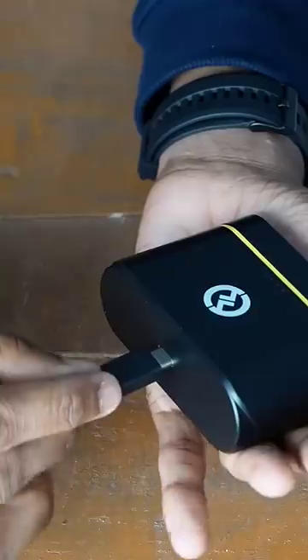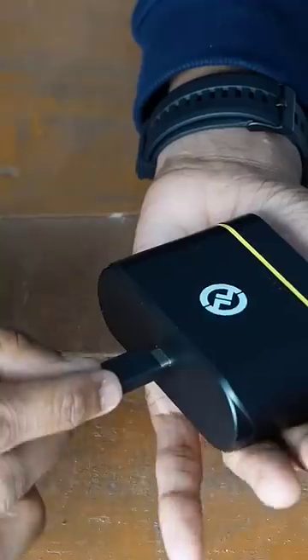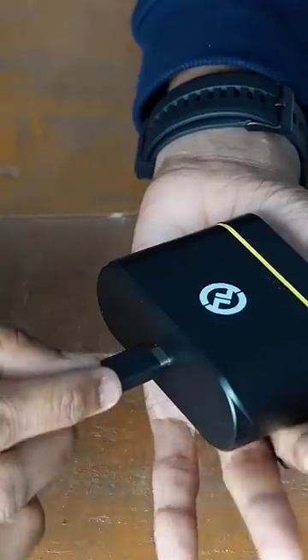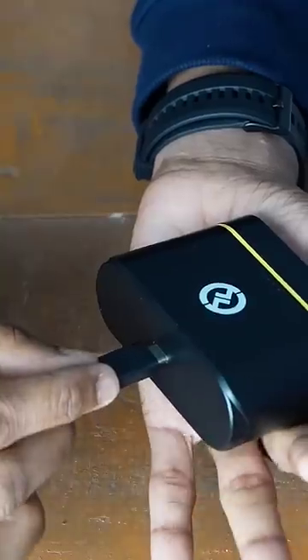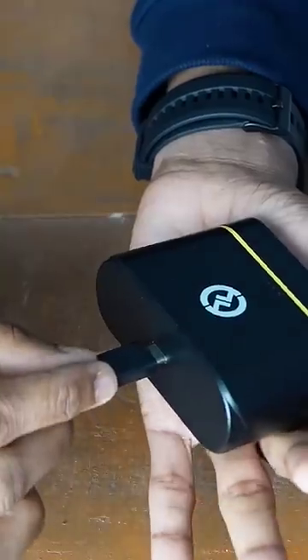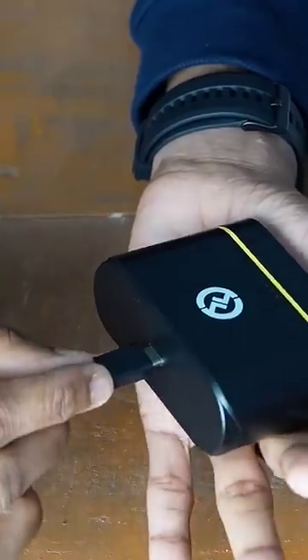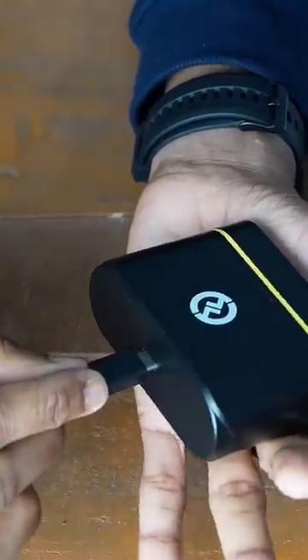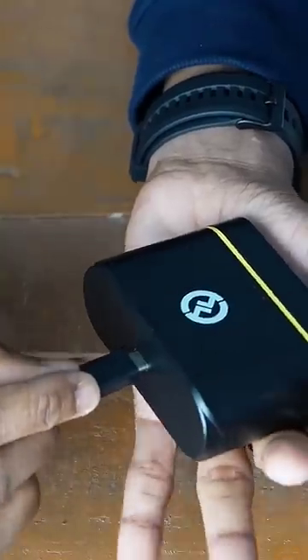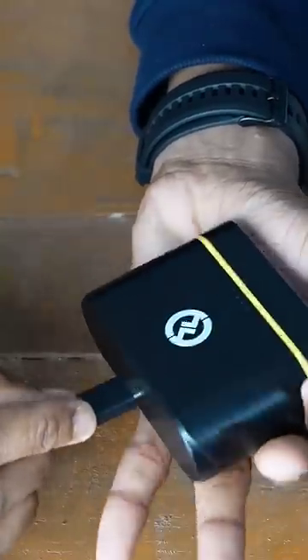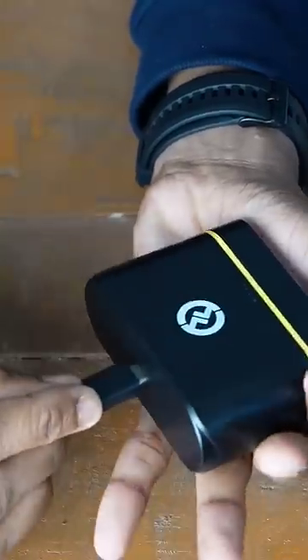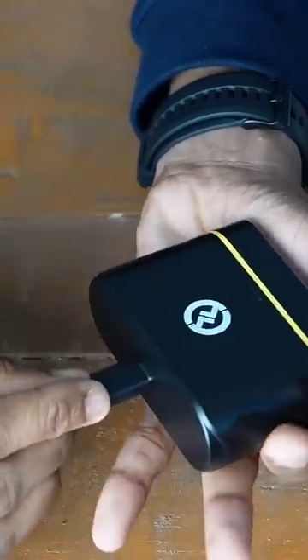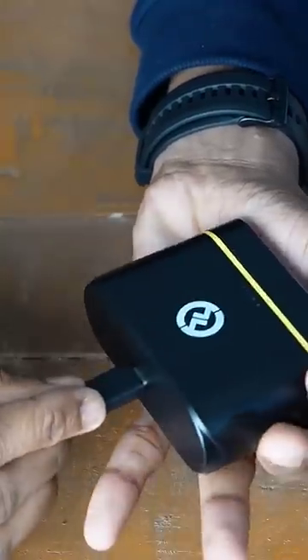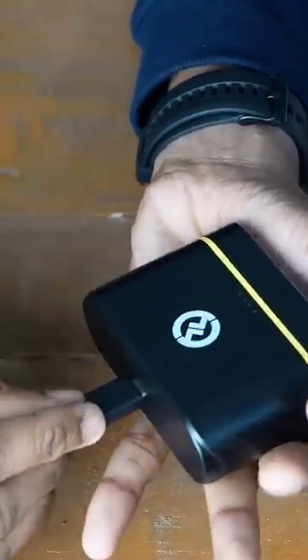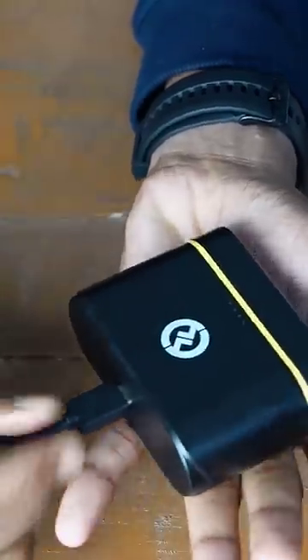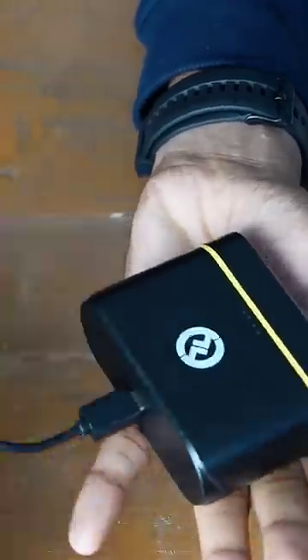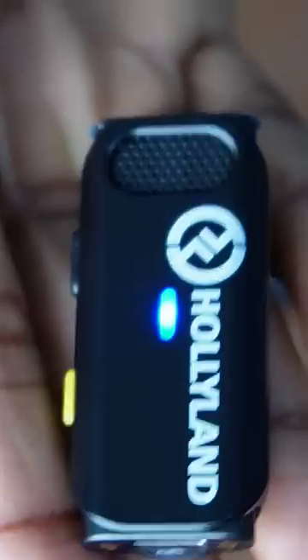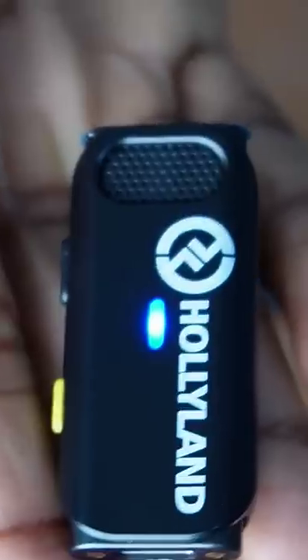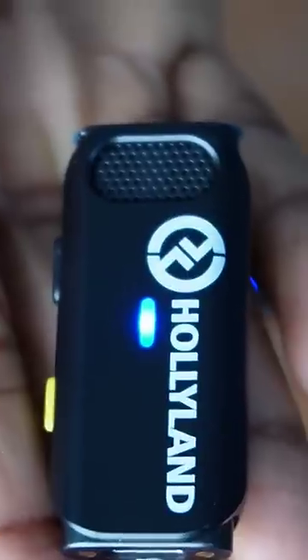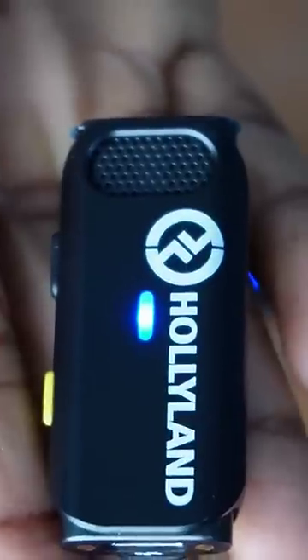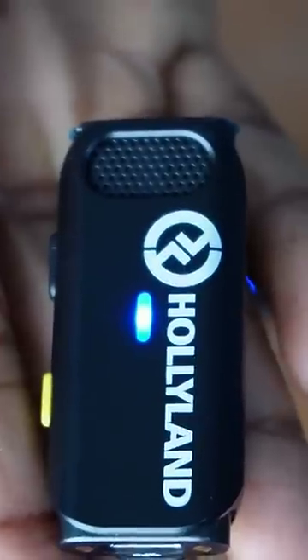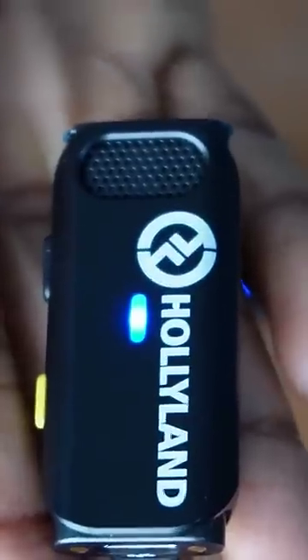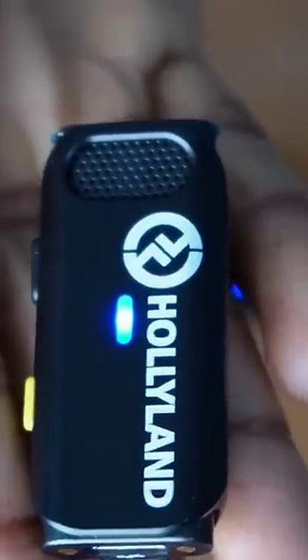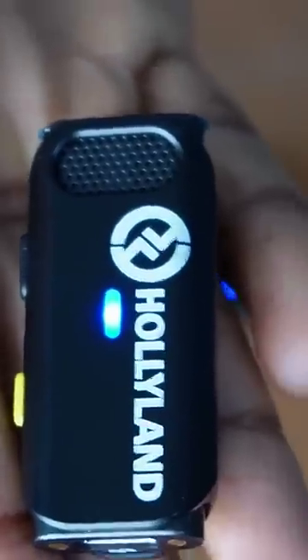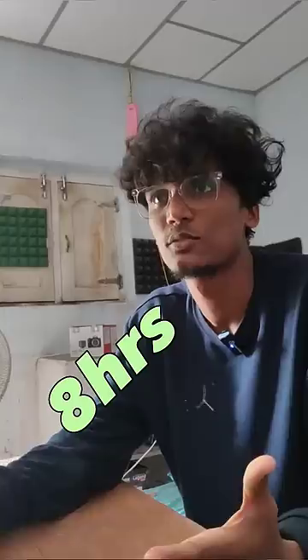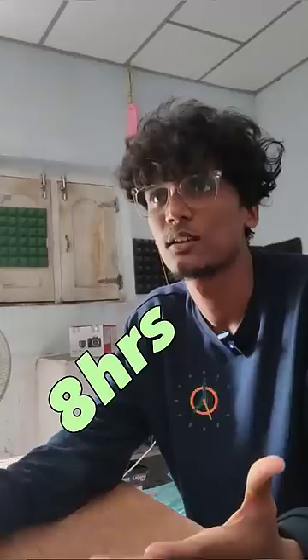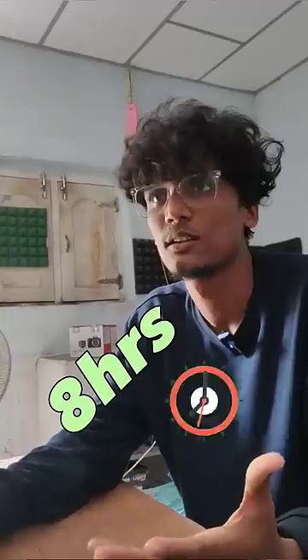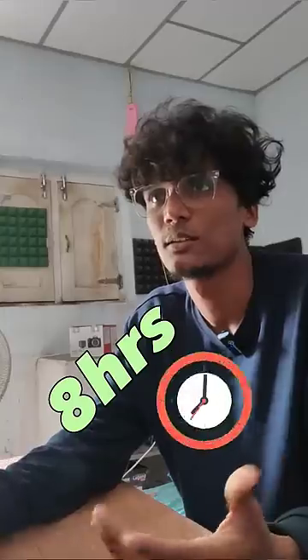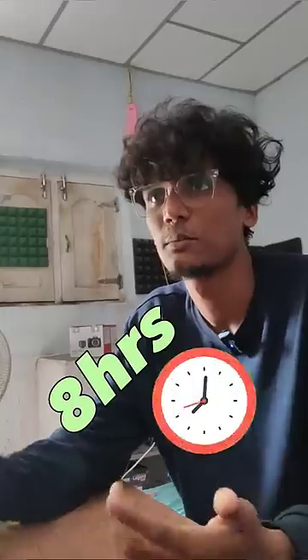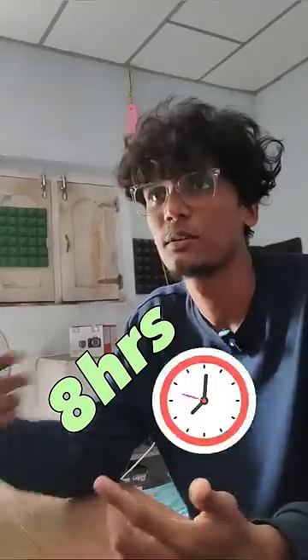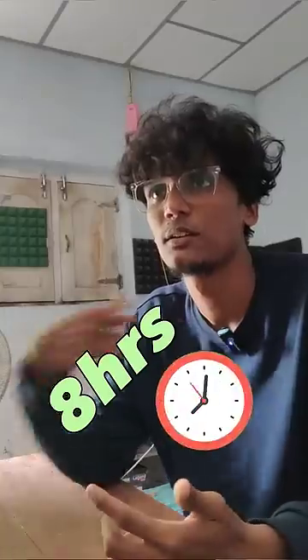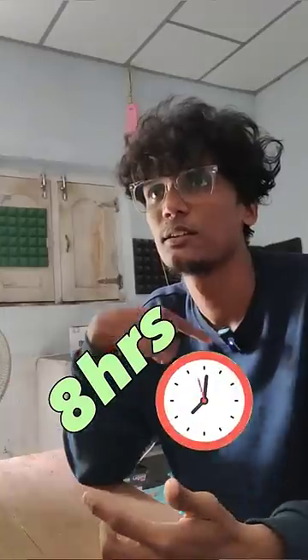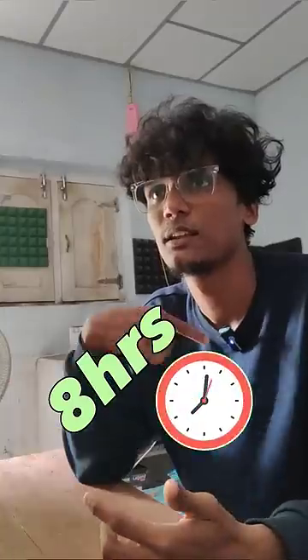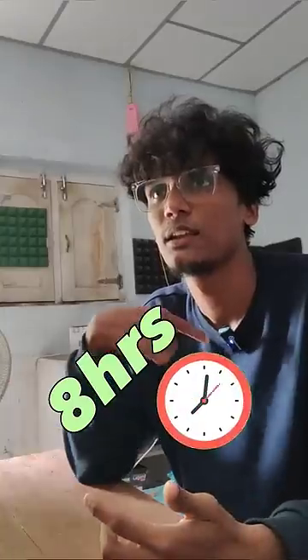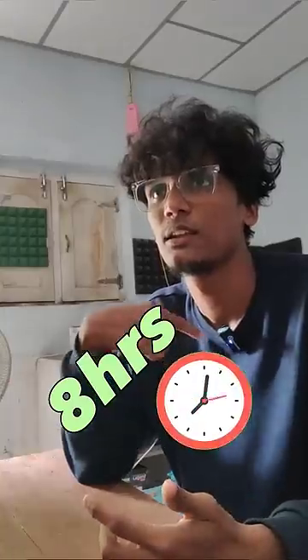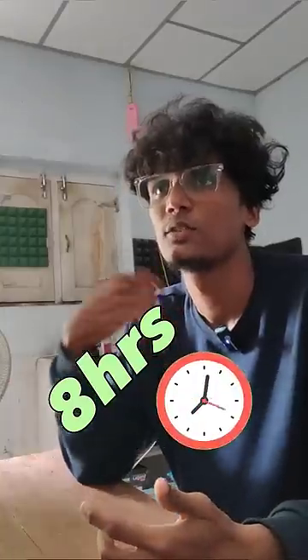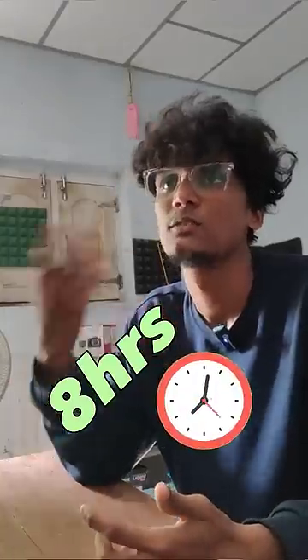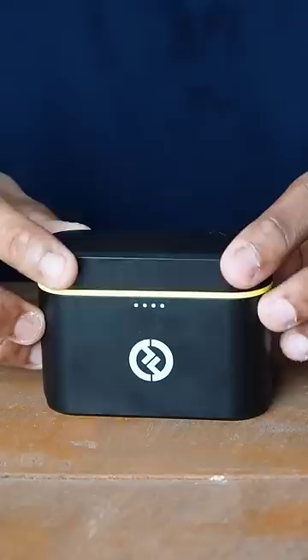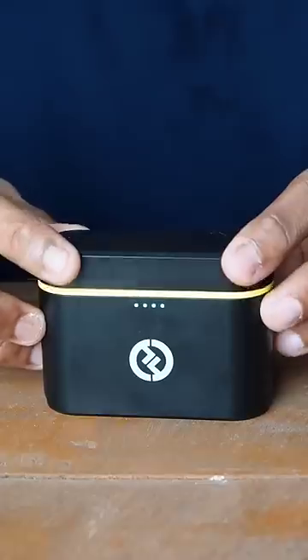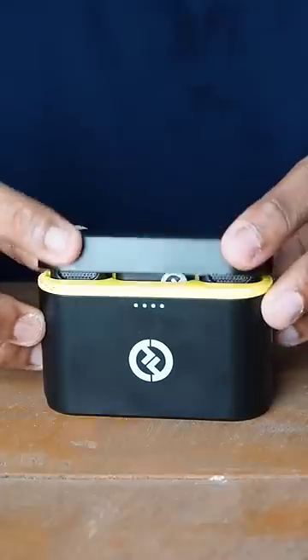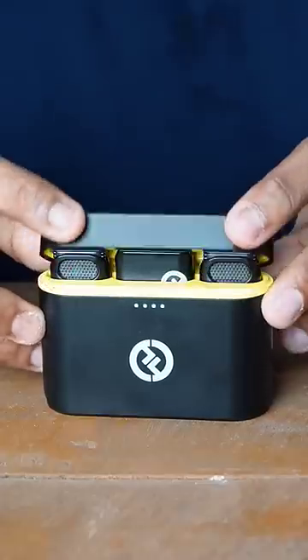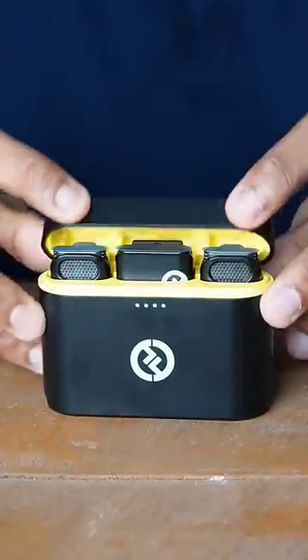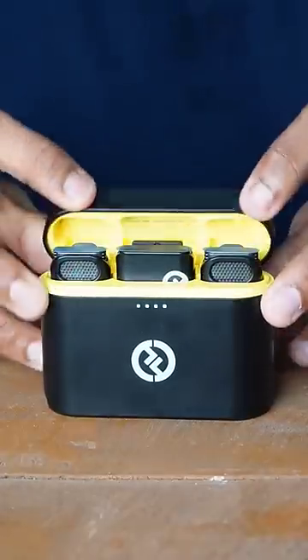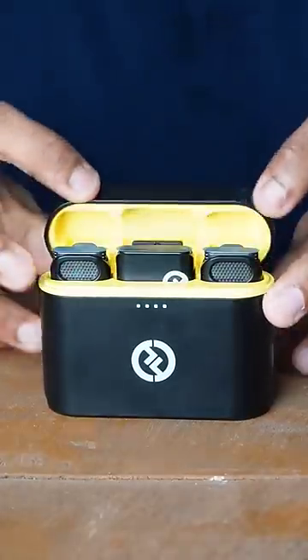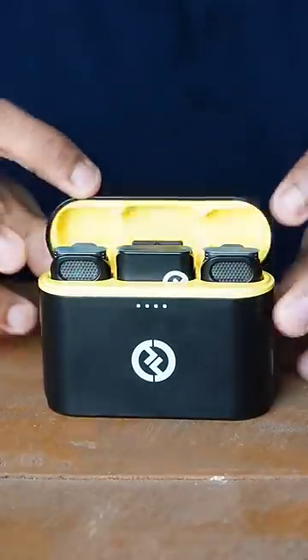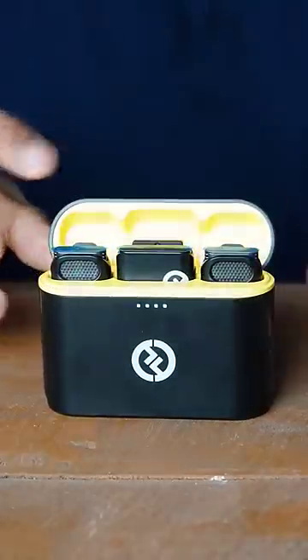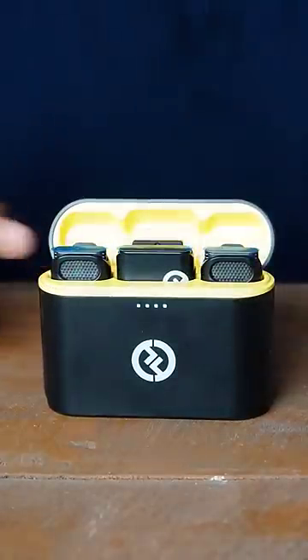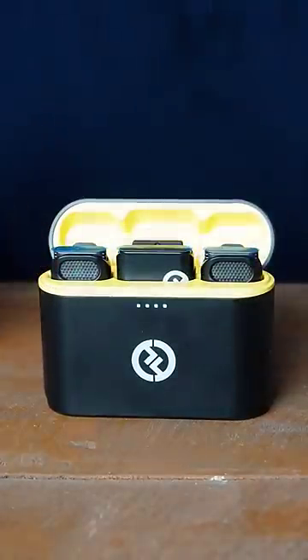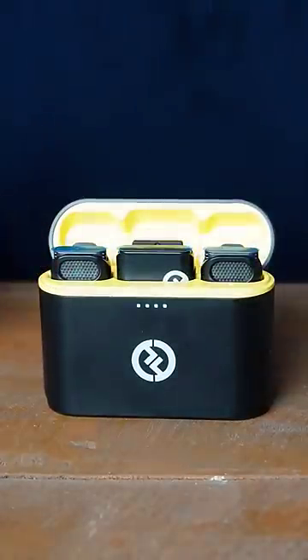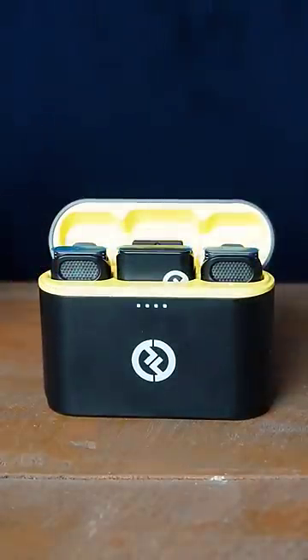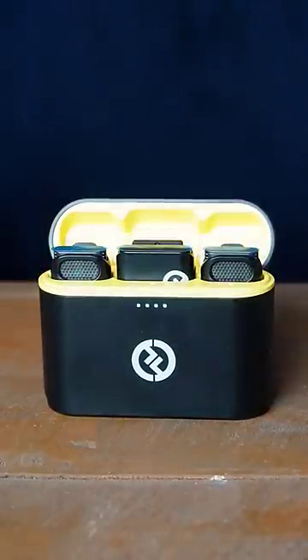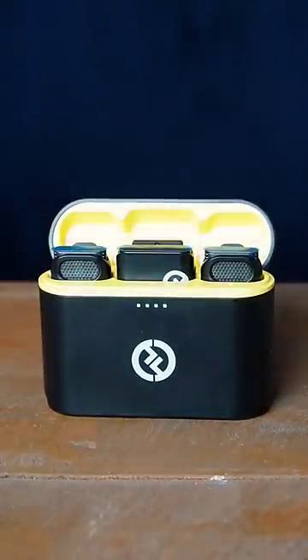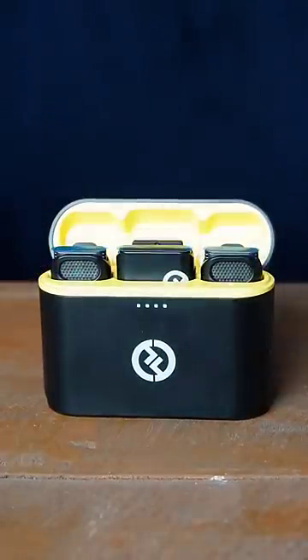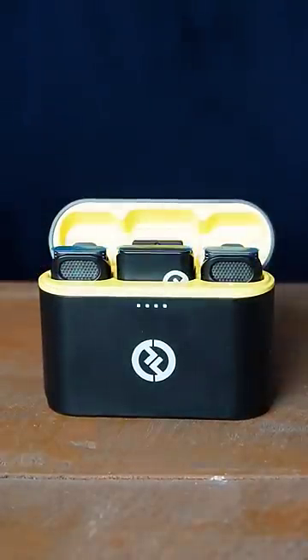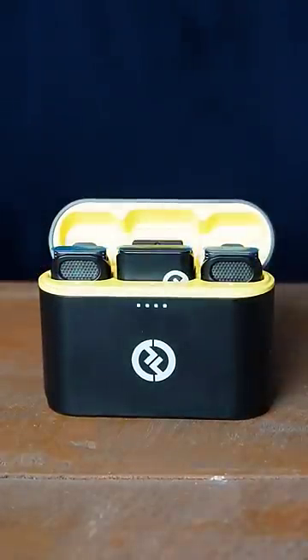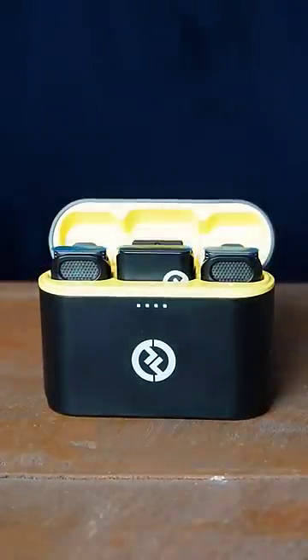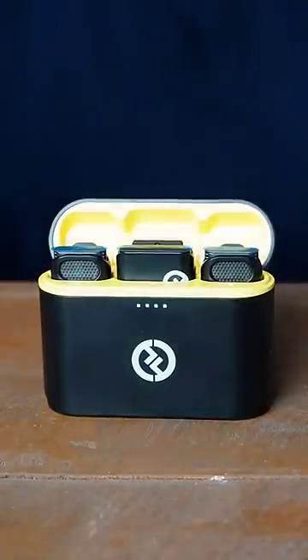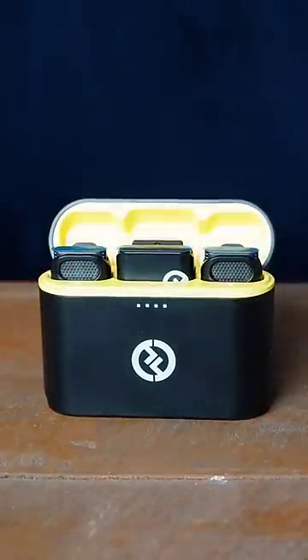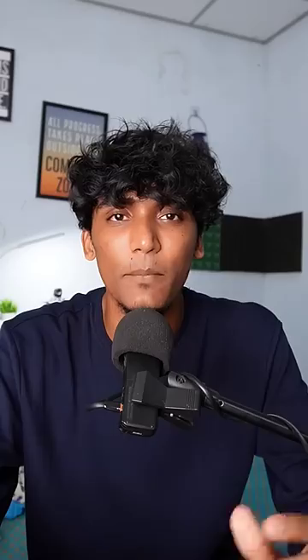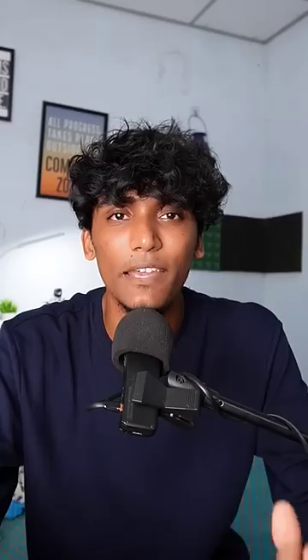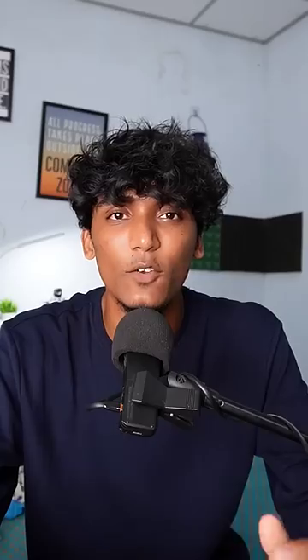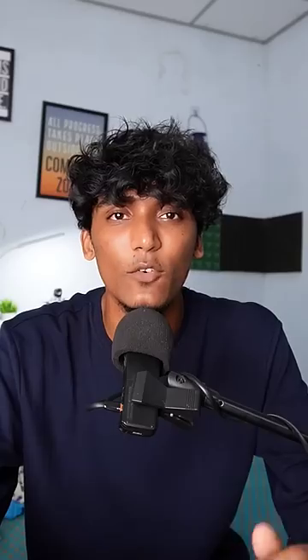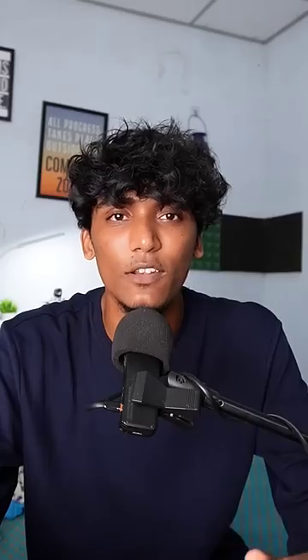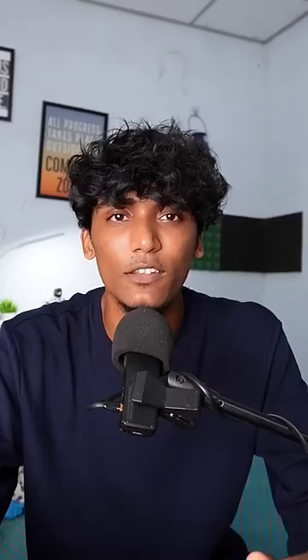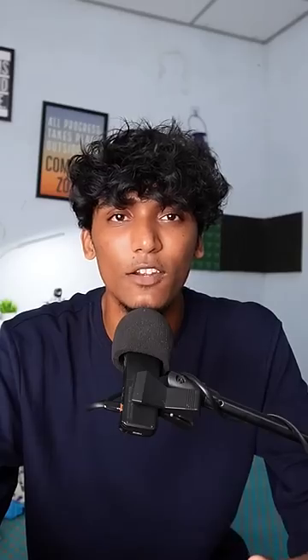You can charge a microphone for 8 hours. You can also charge using a portable charging case, and you can also charge the microphone in the case.